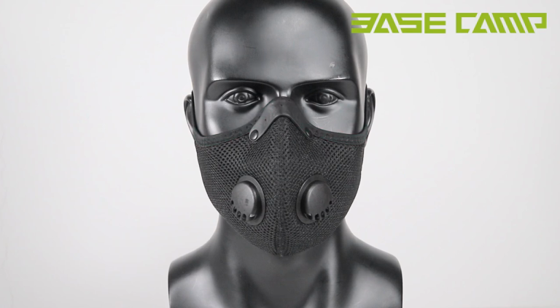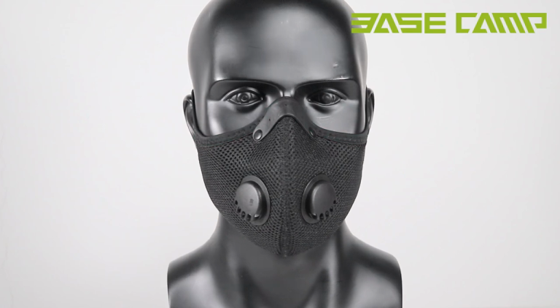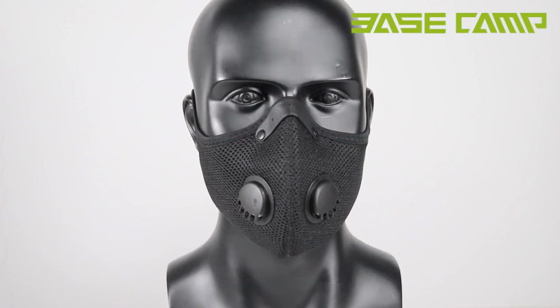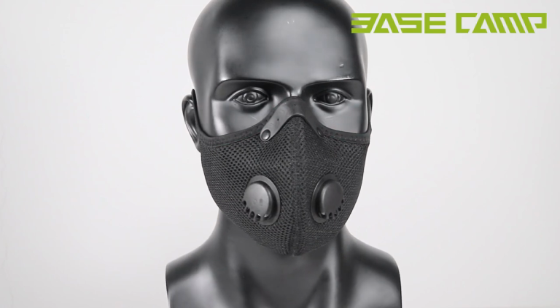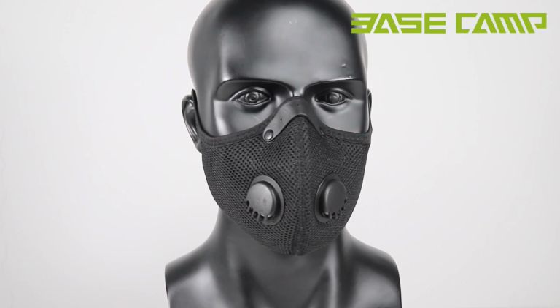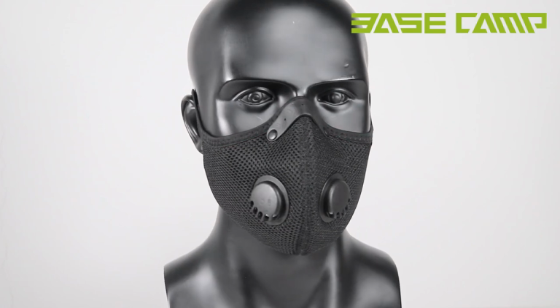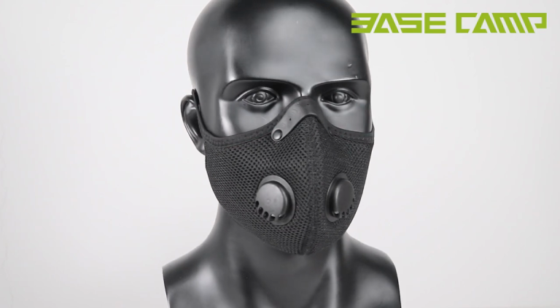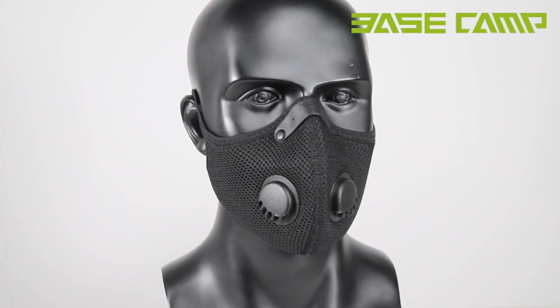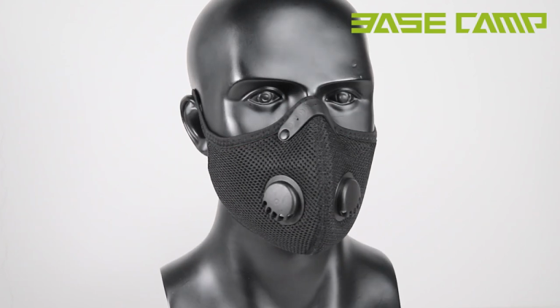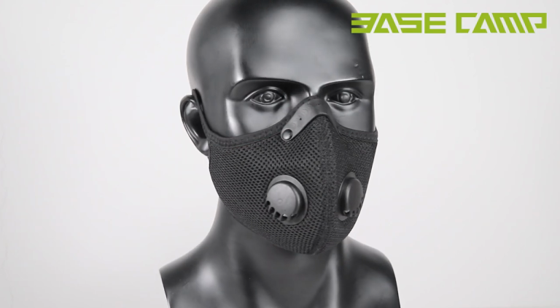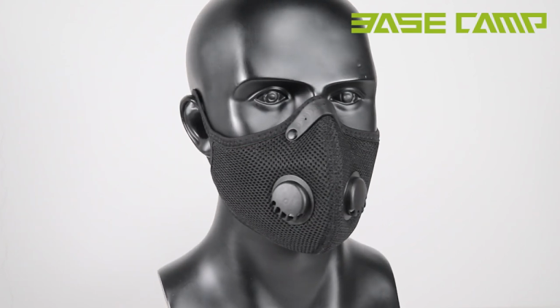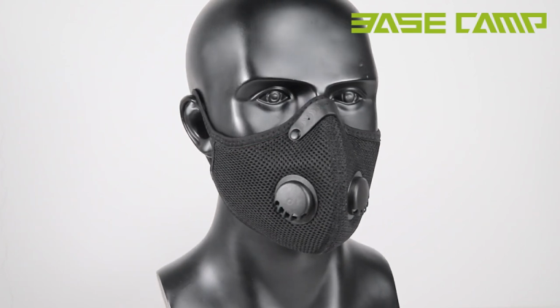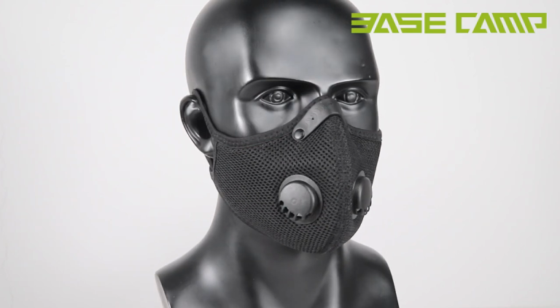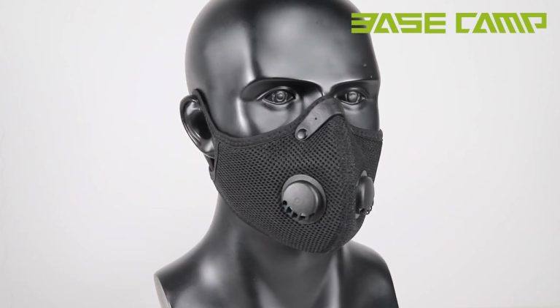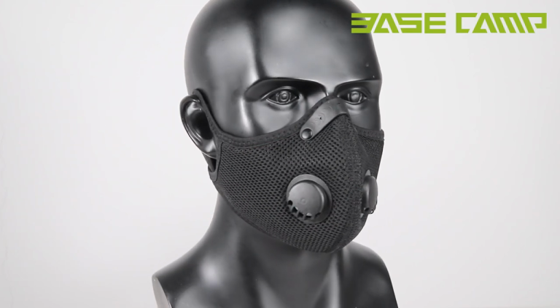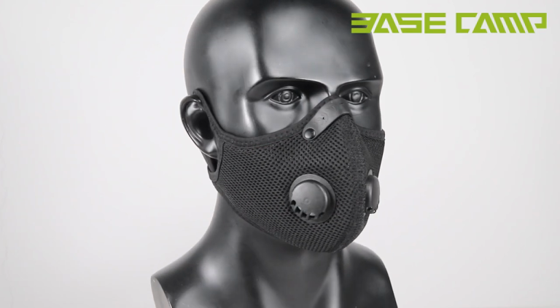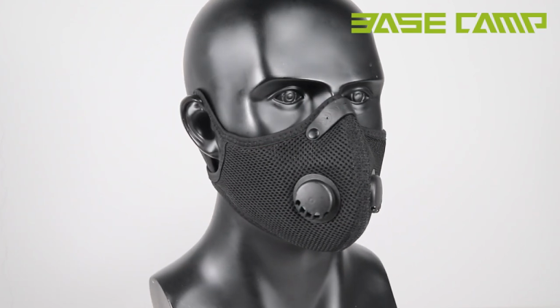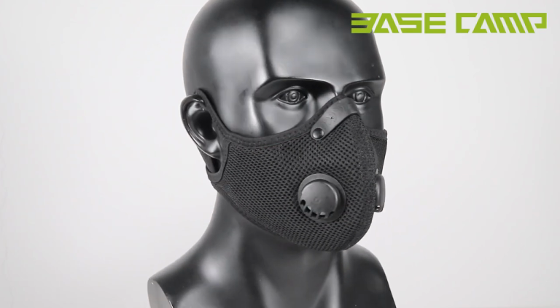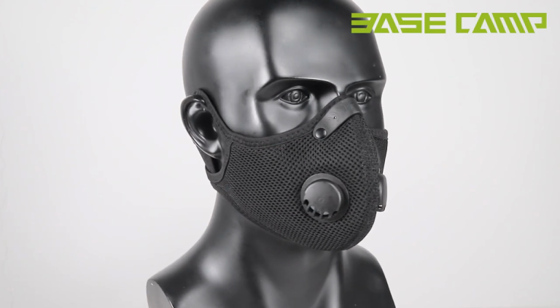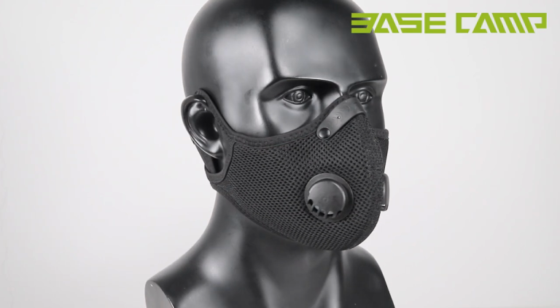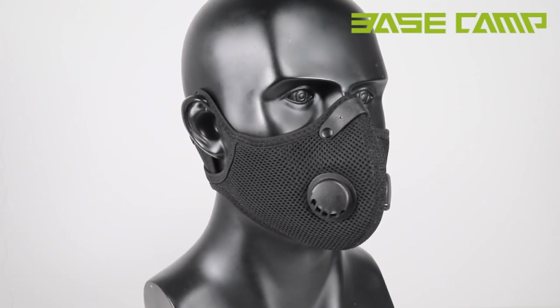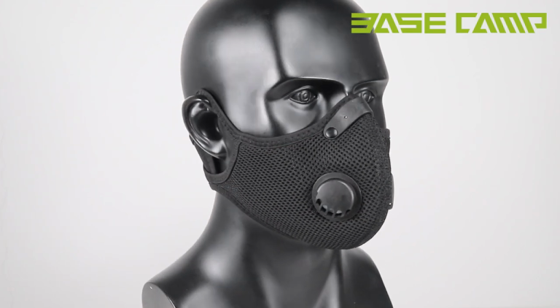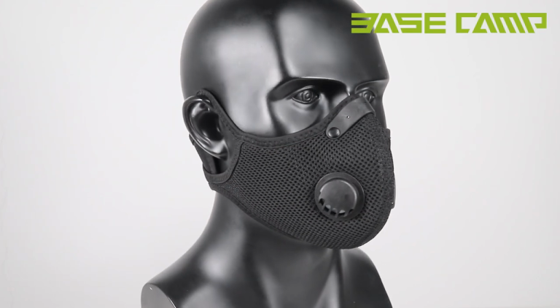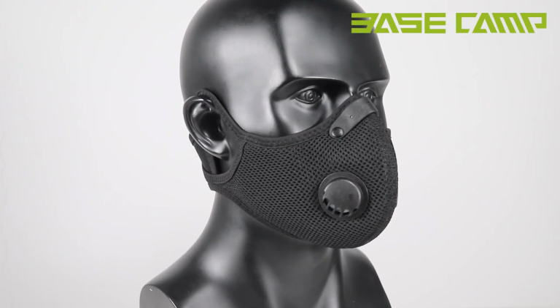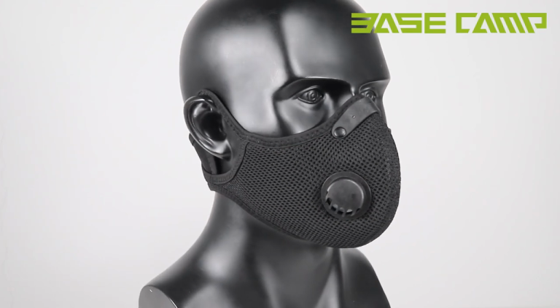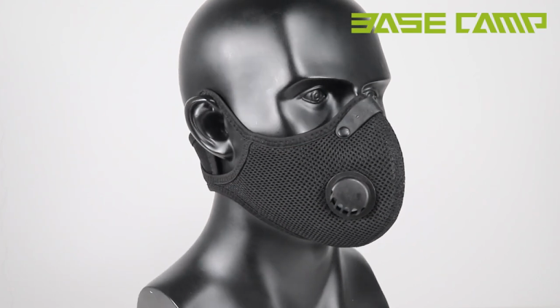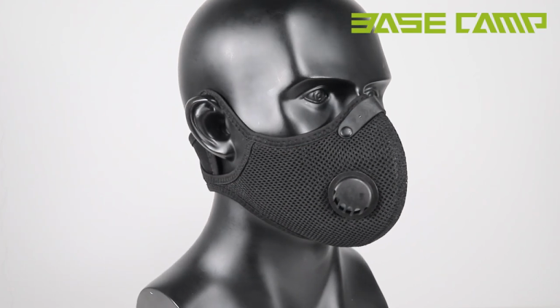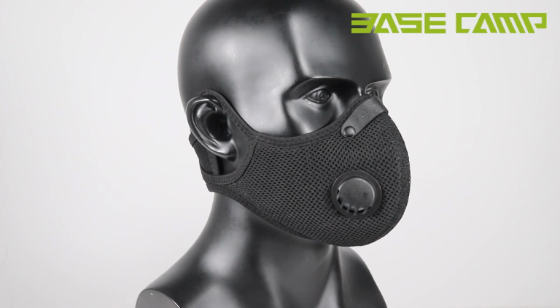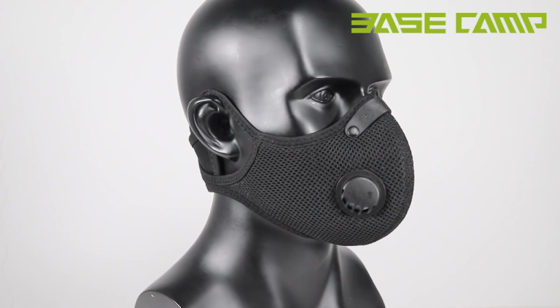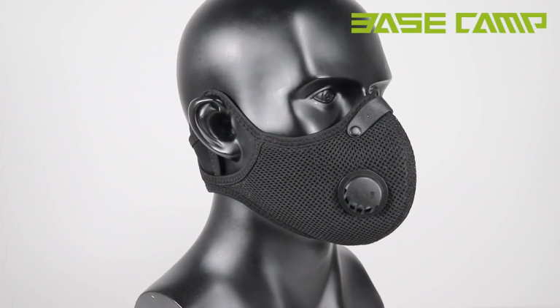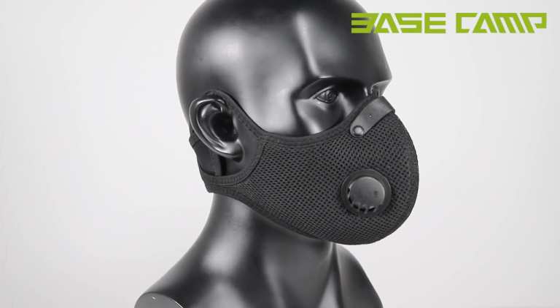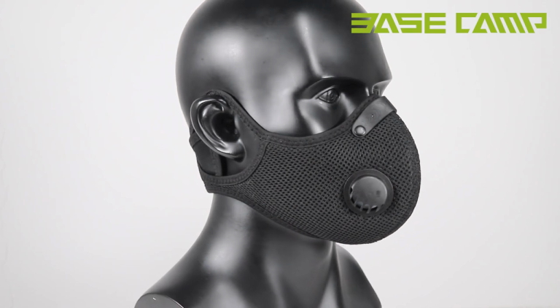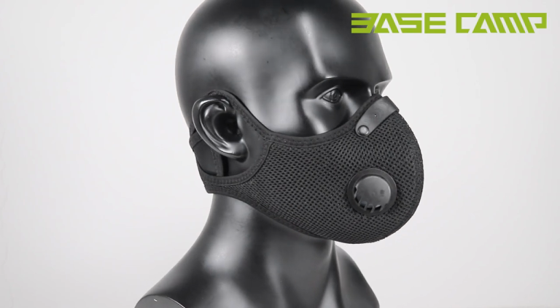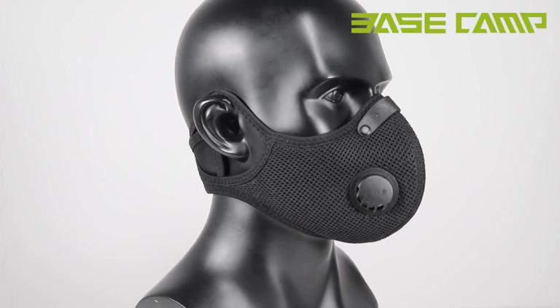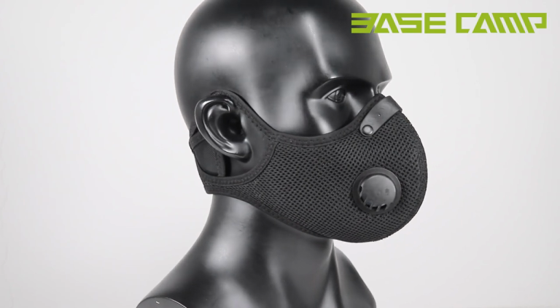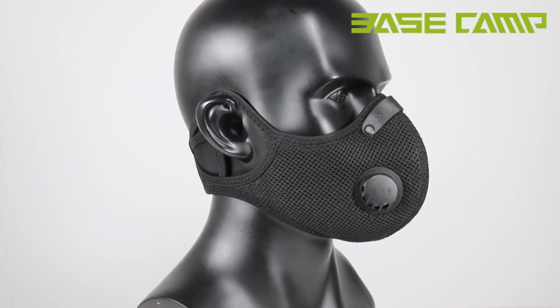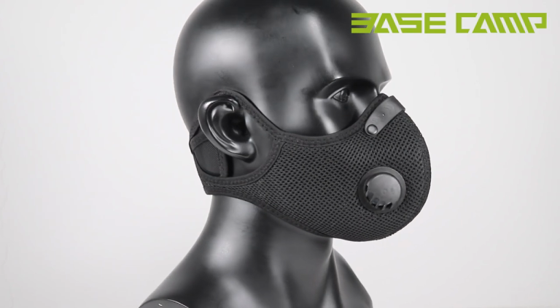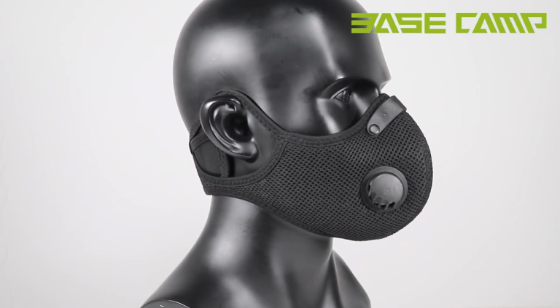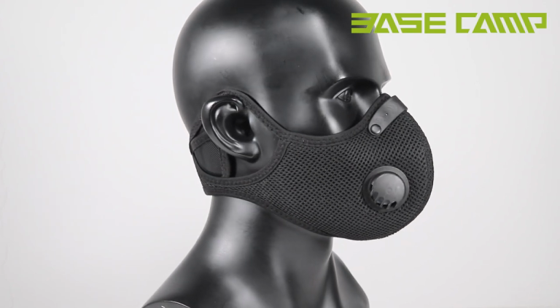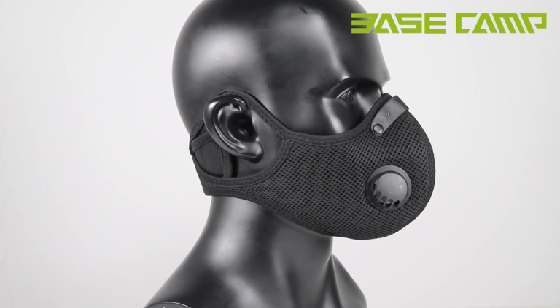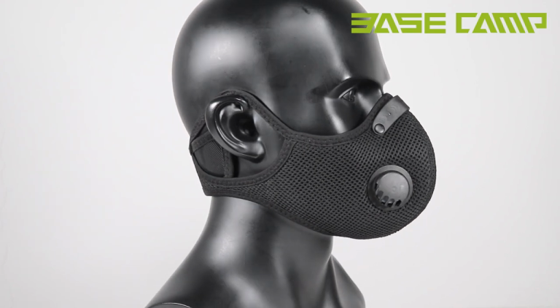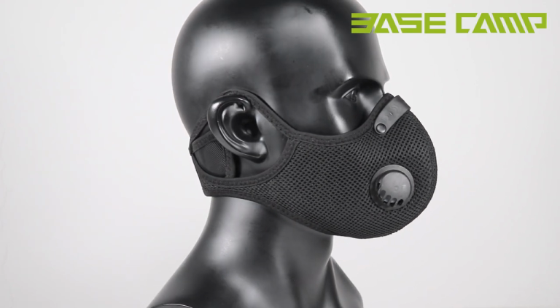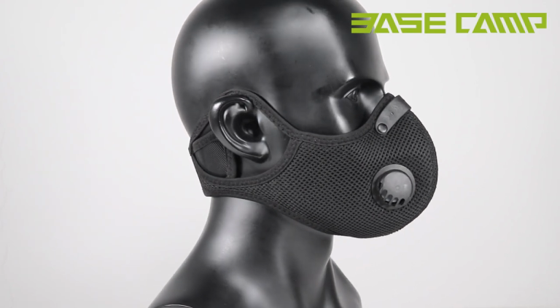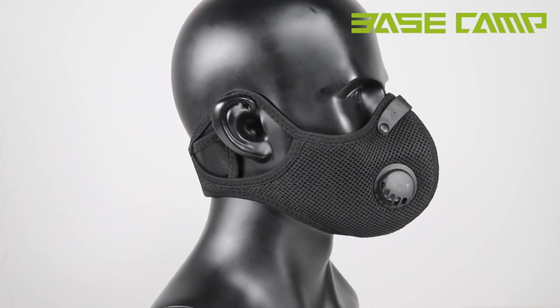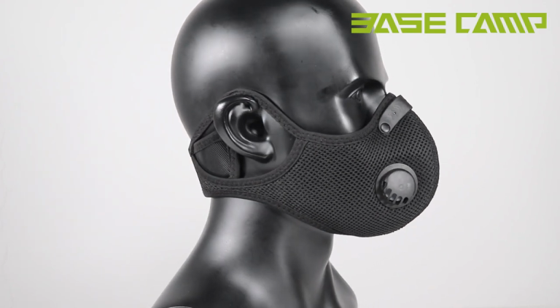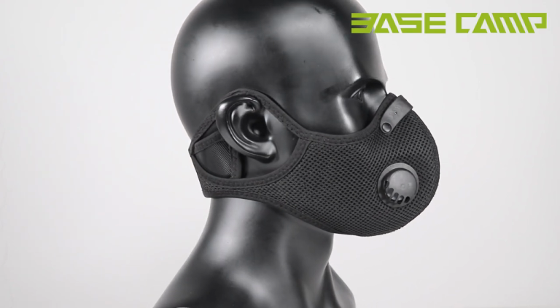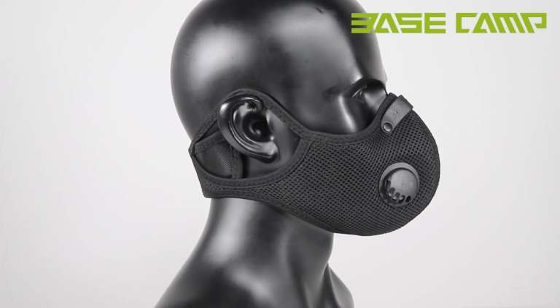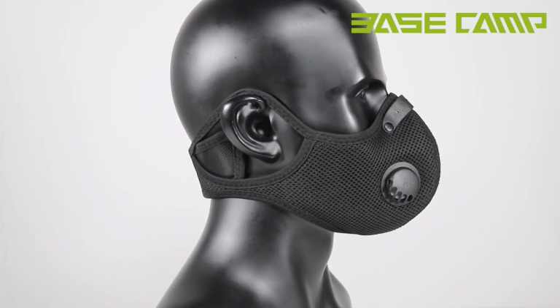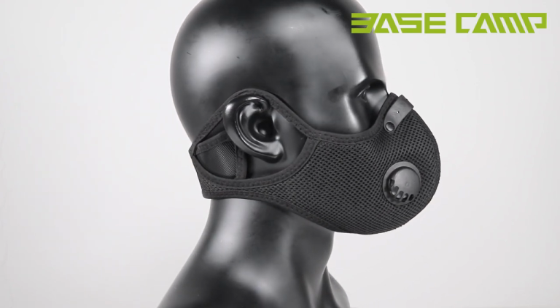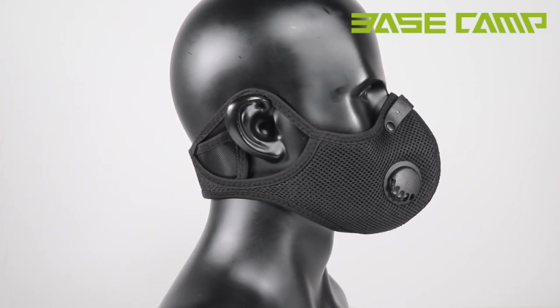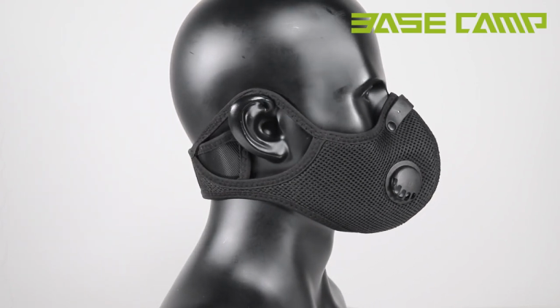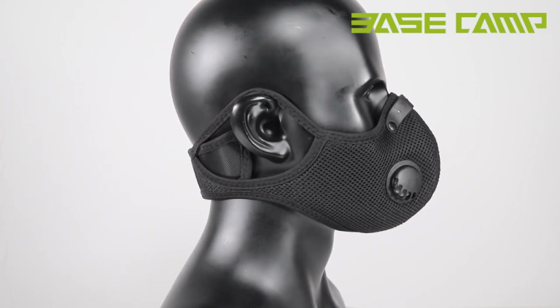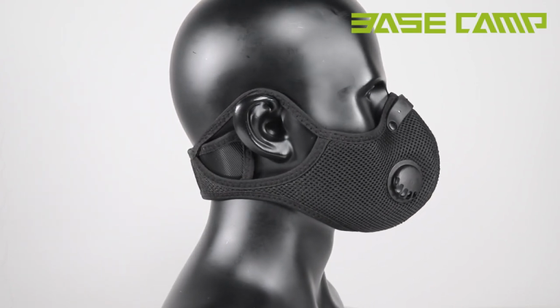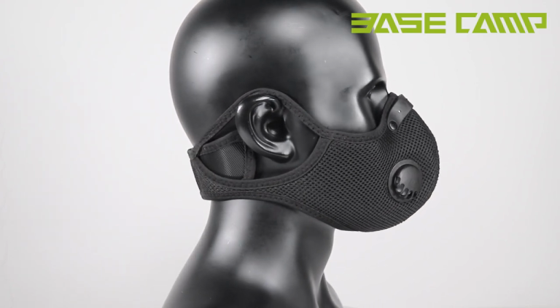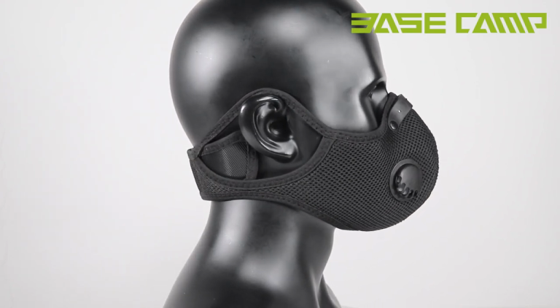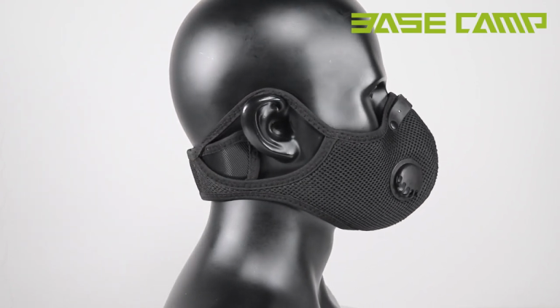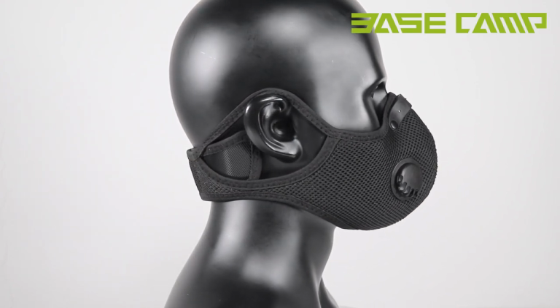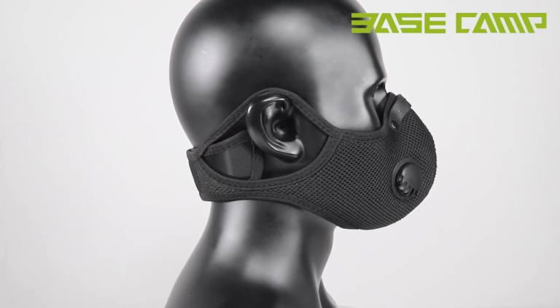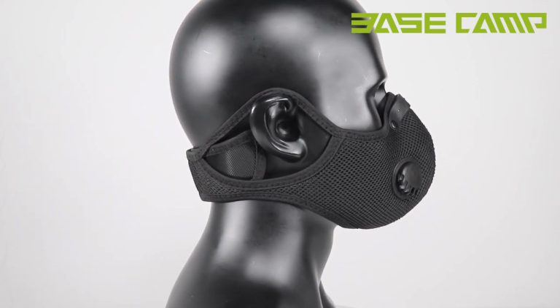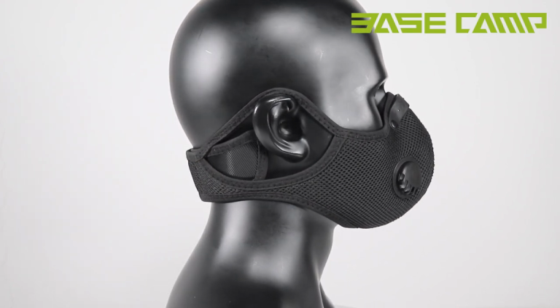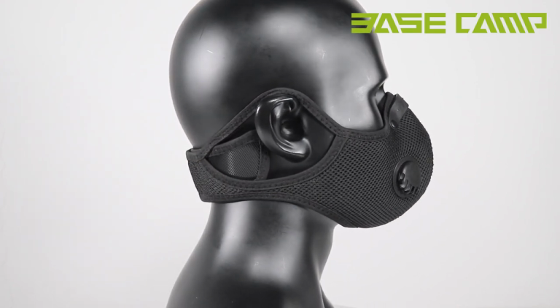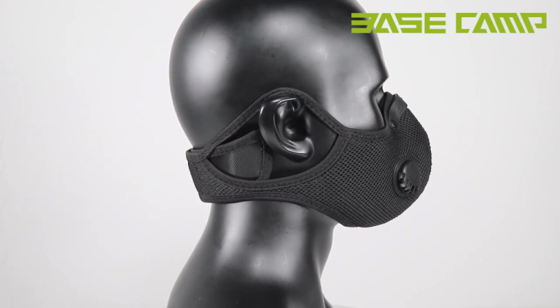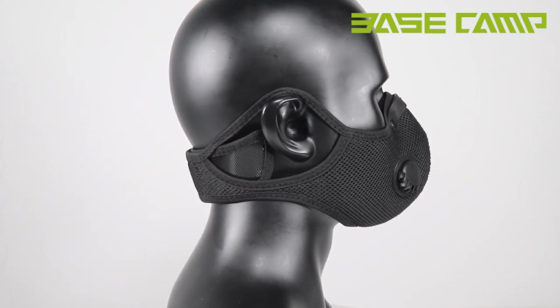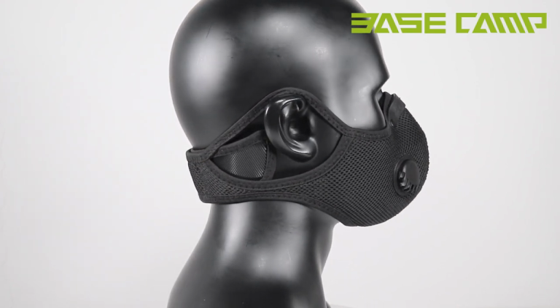If you have any questions when wearing a mask, please feel free to contact us through Amazon.